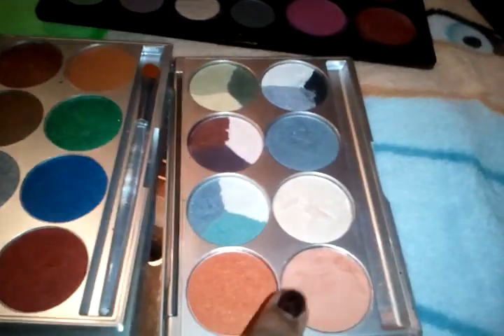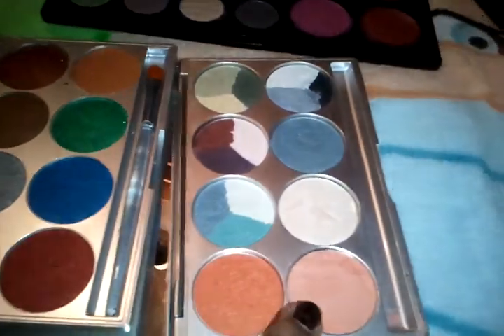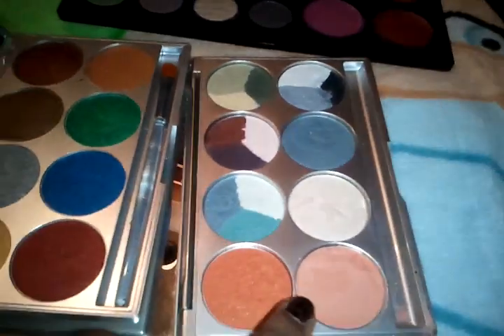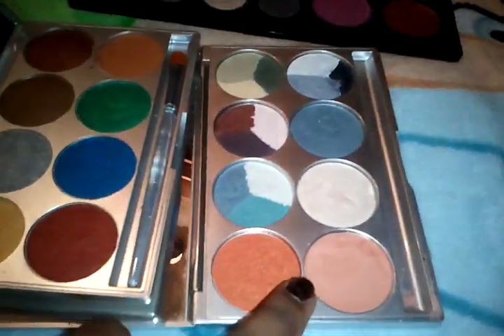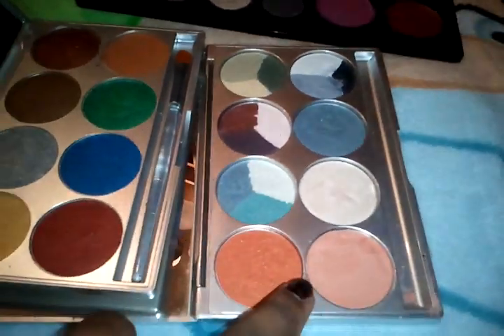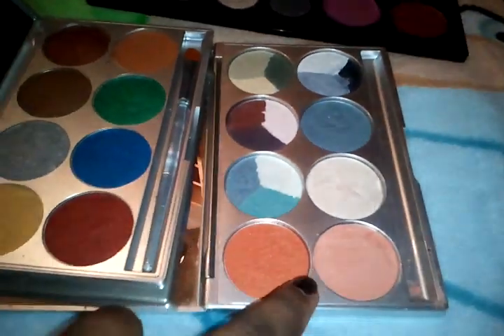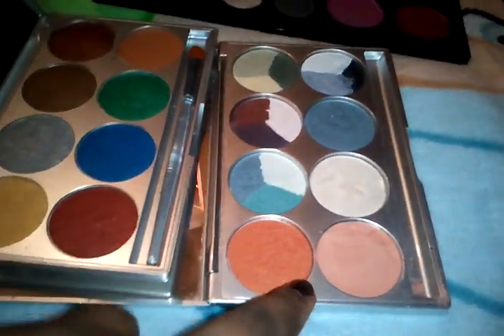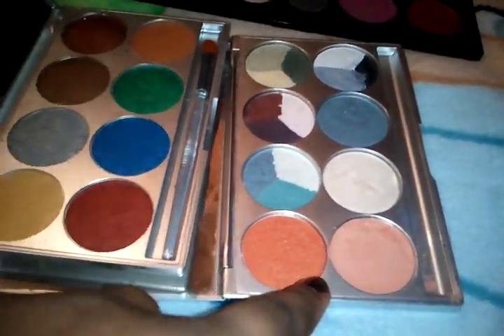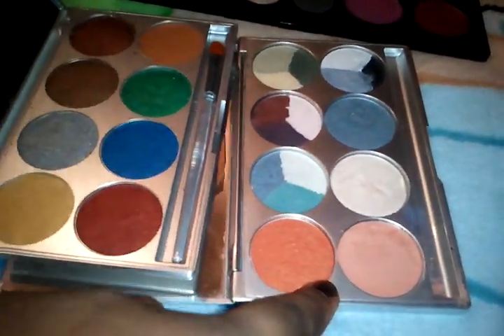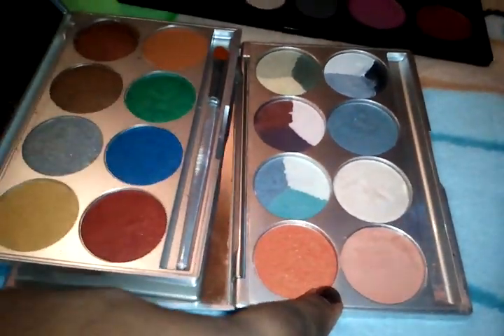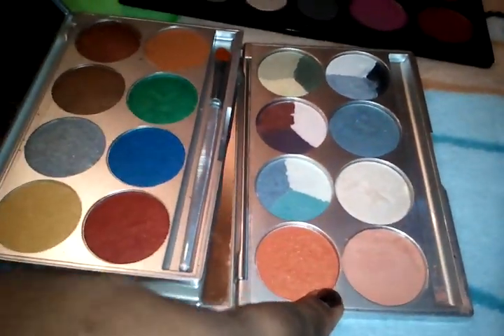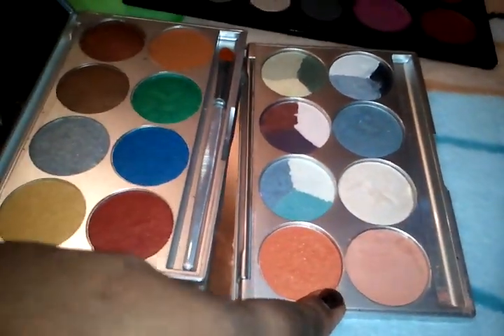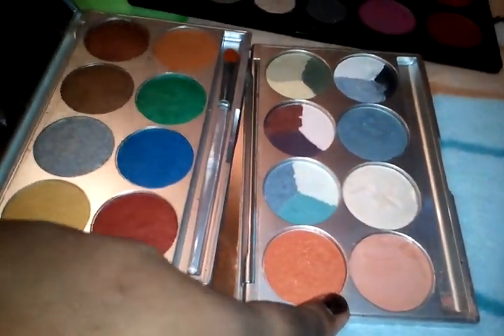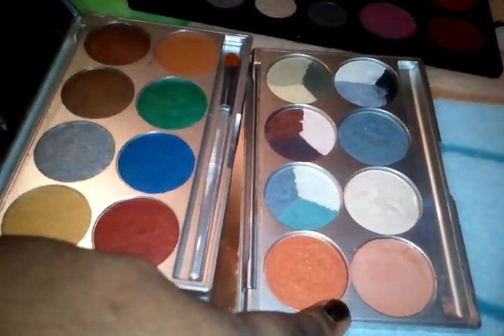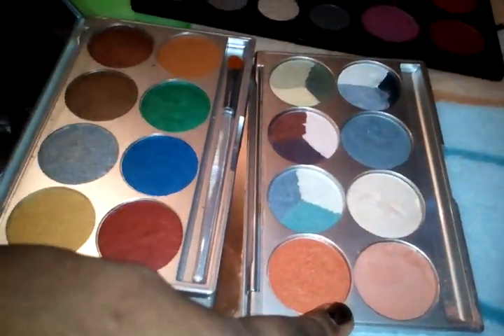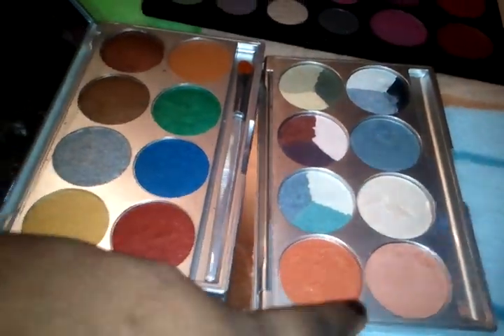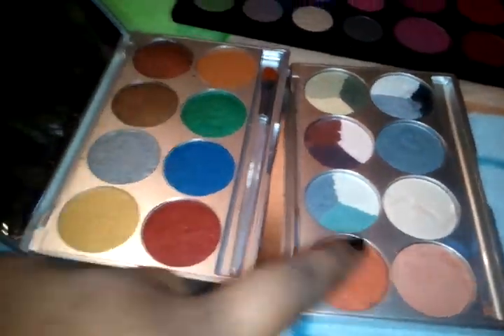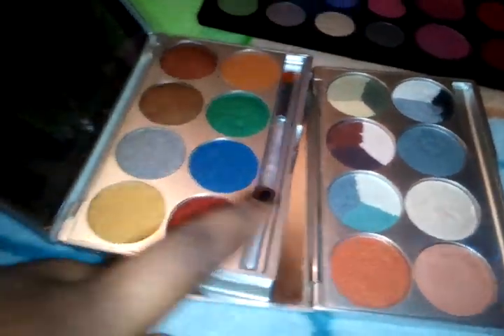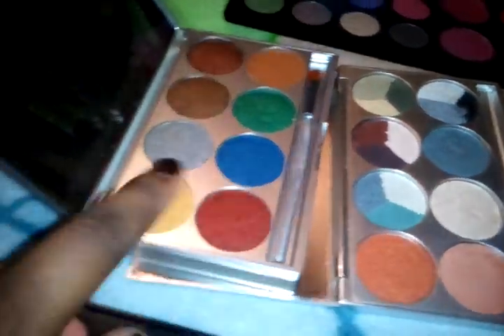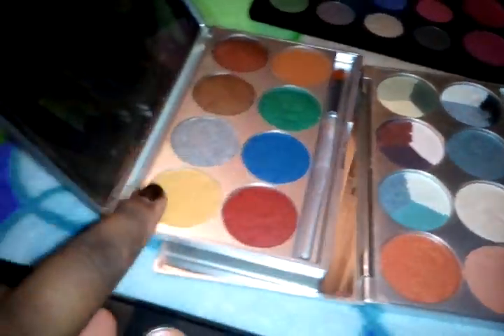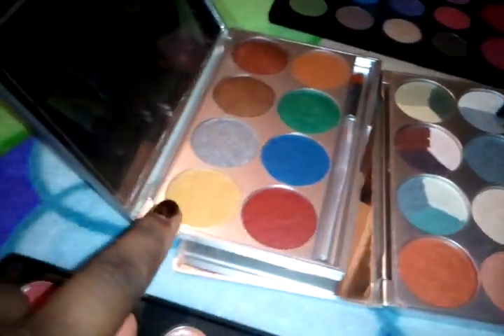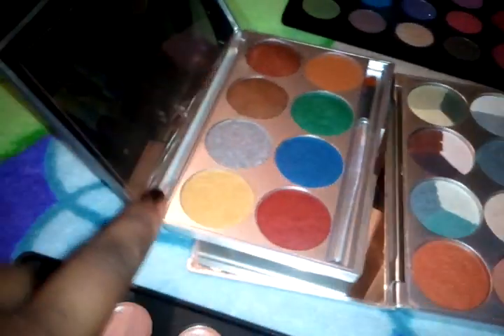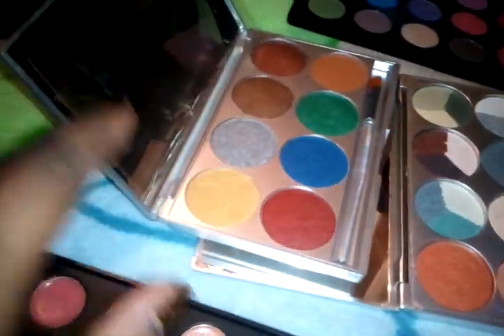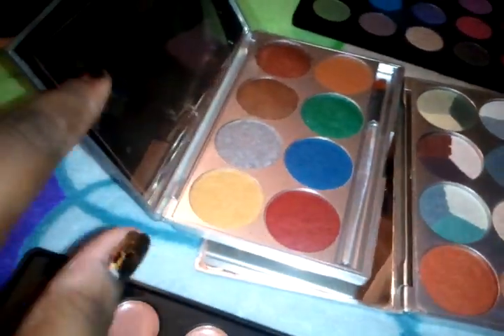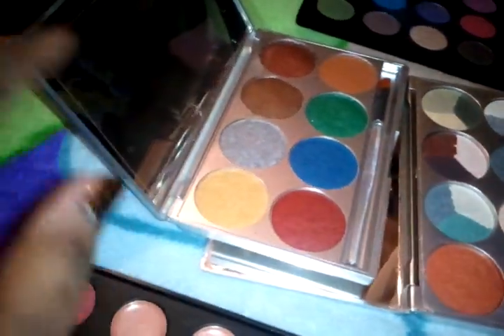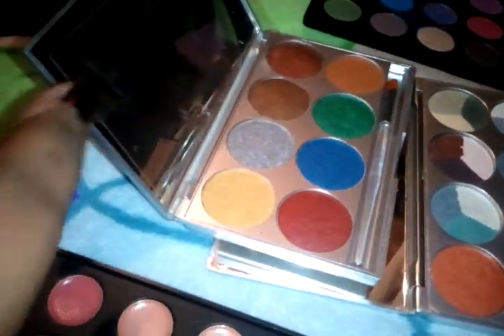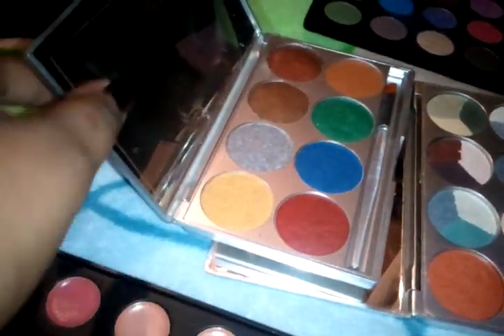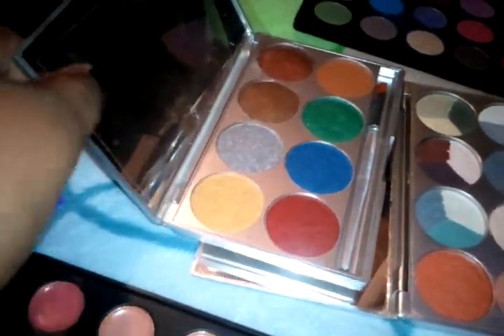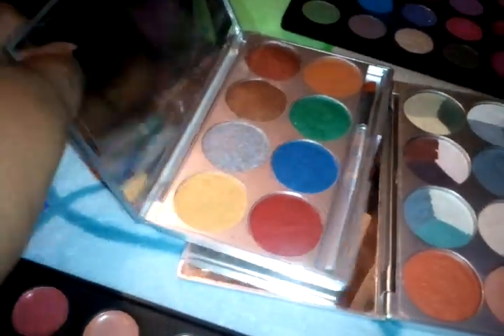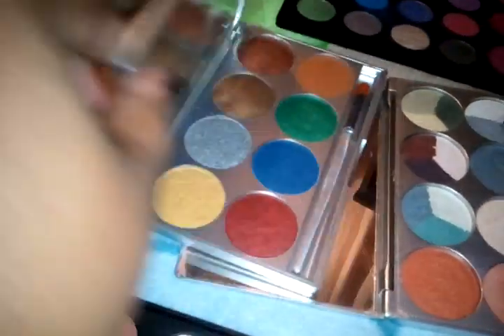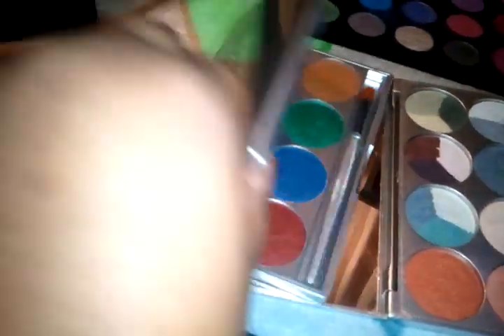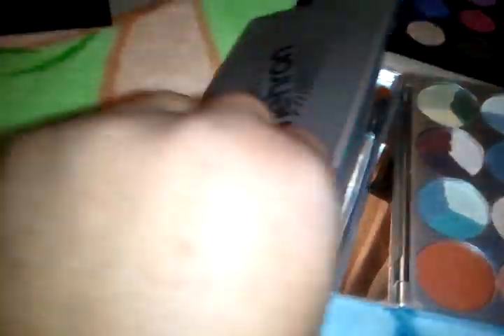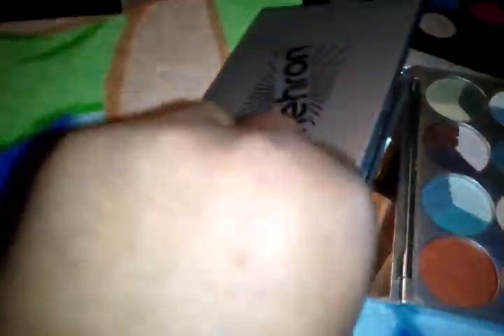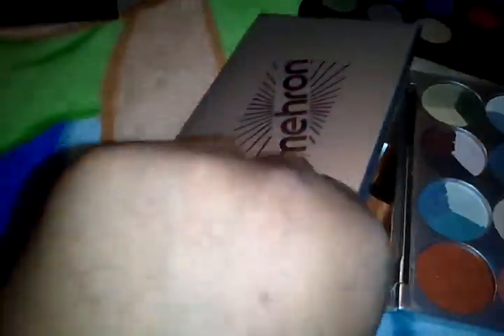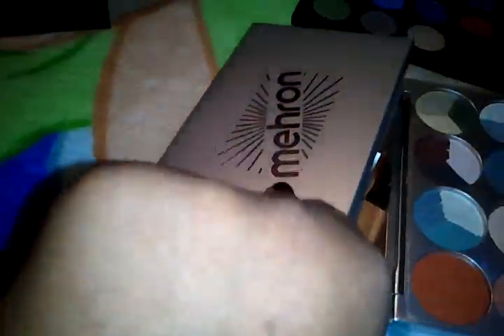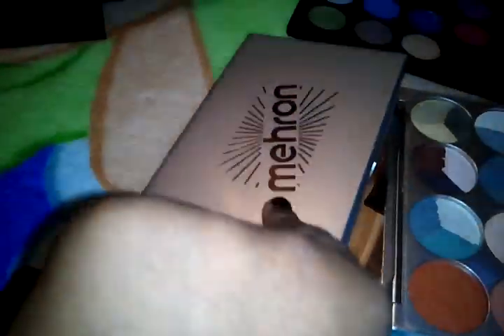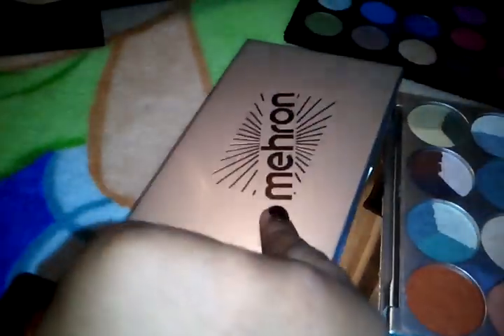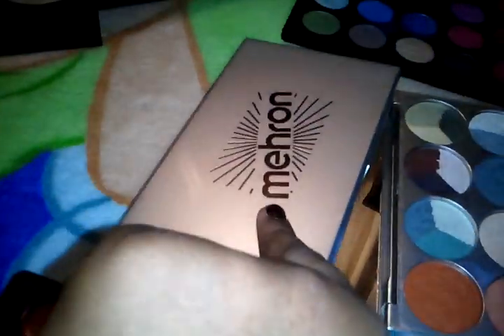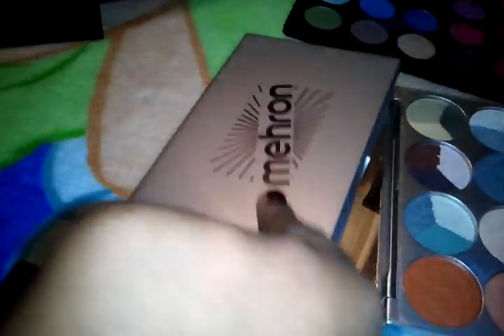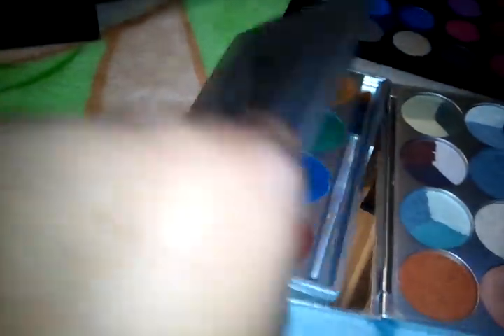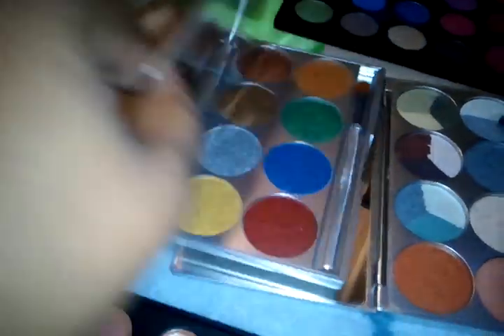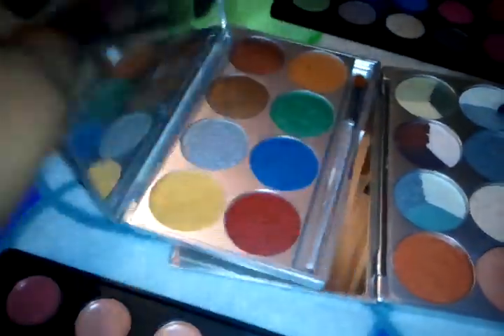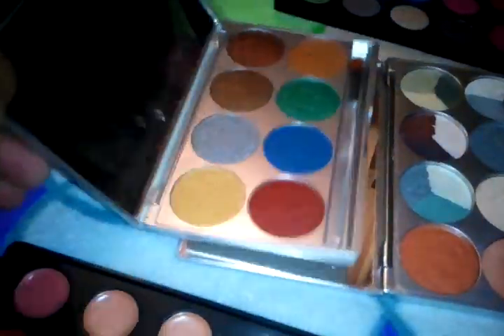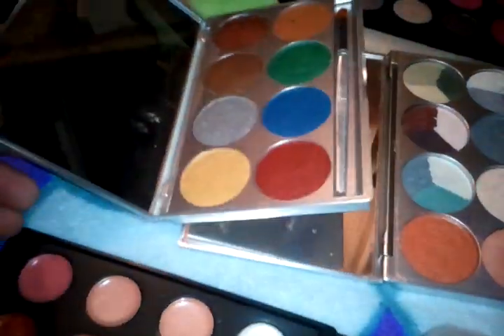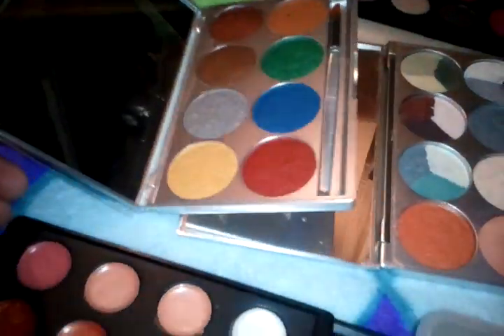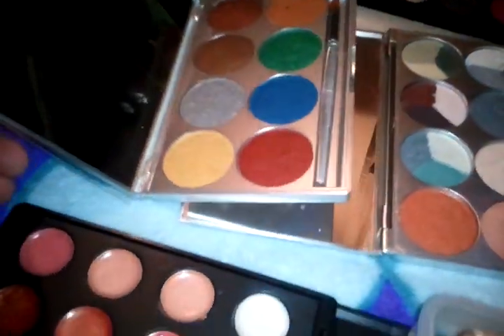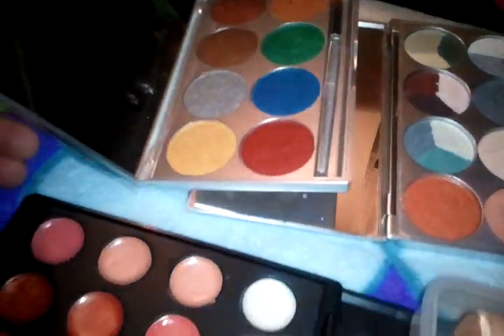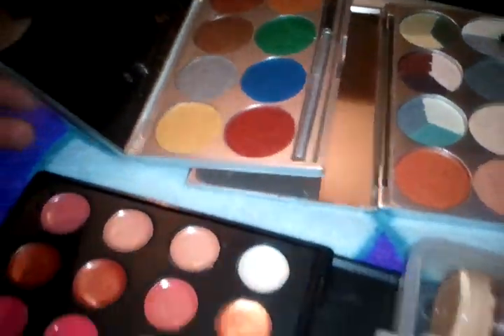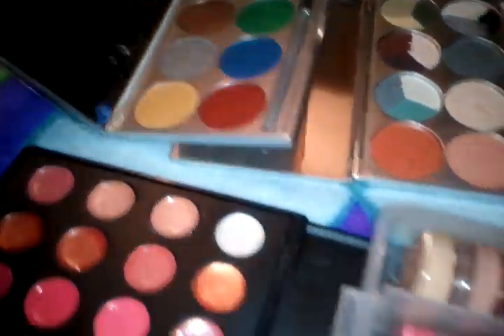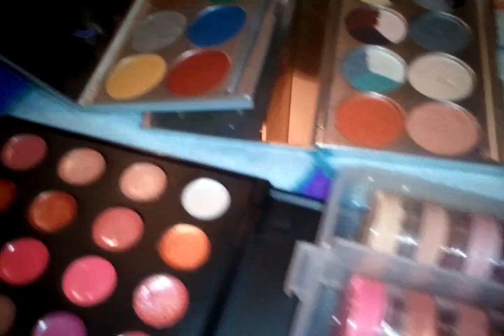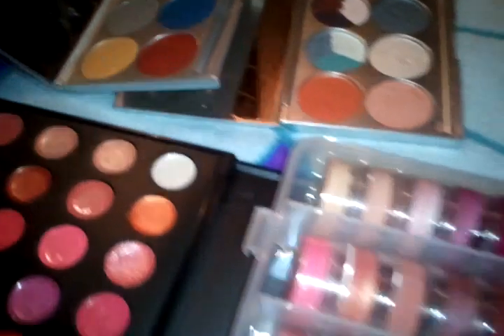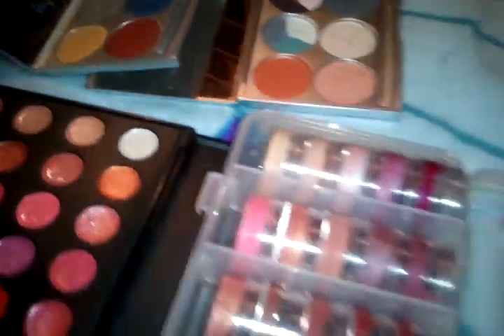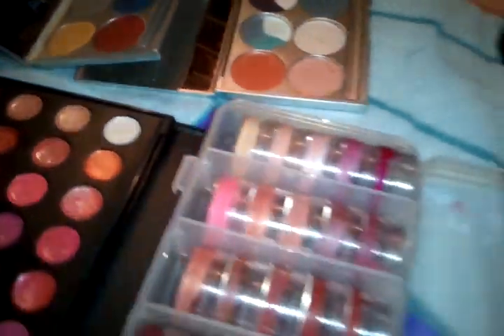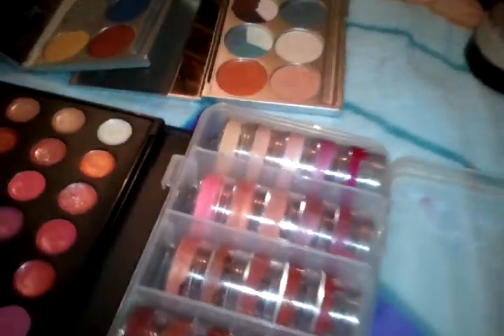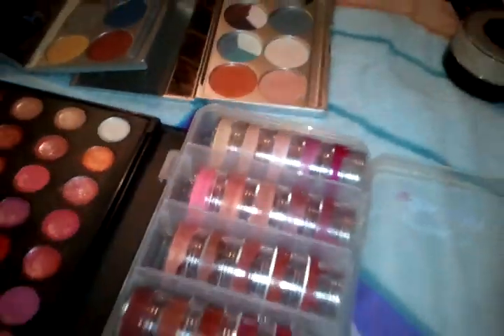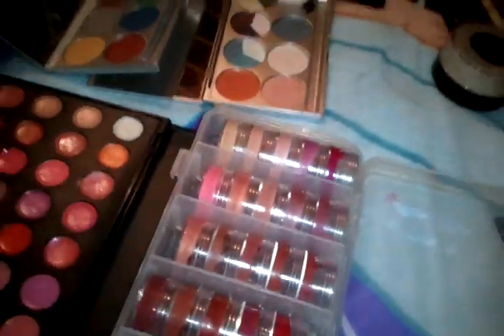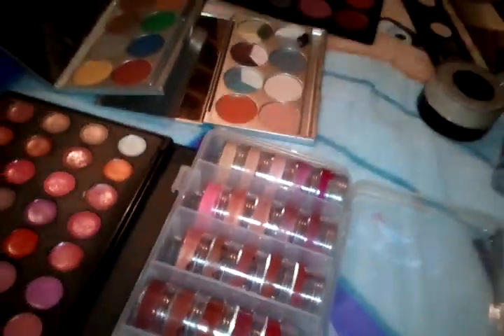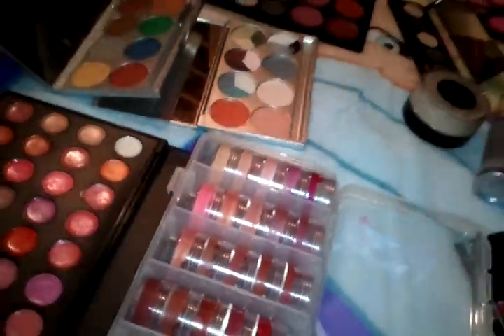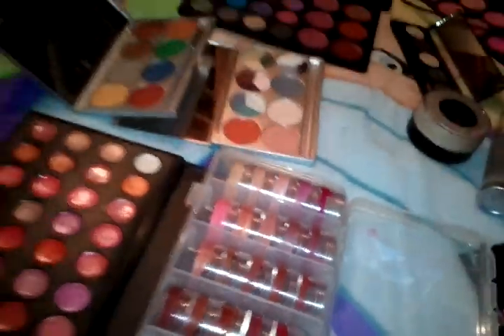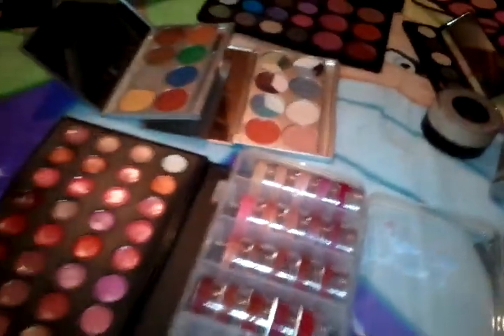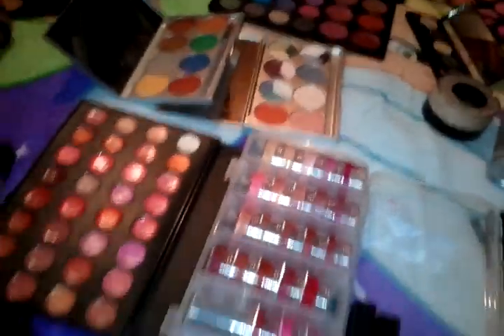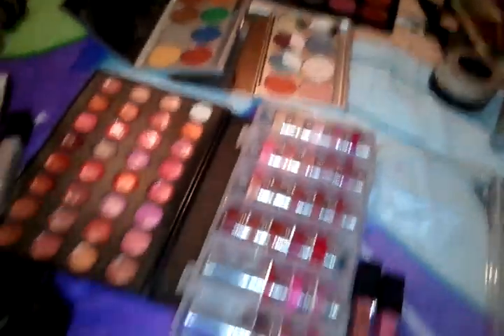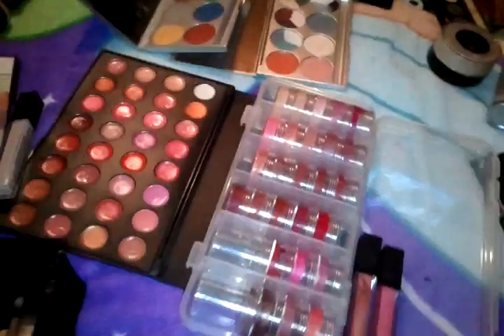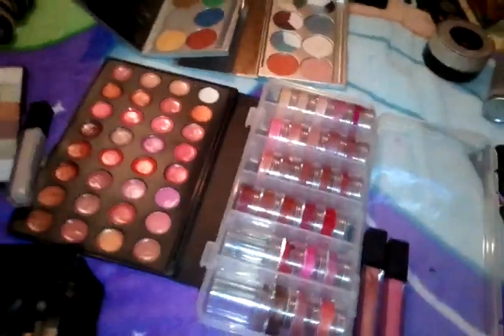This is a cutie pie palette. This is the Mayron palette. And I think that's everything.